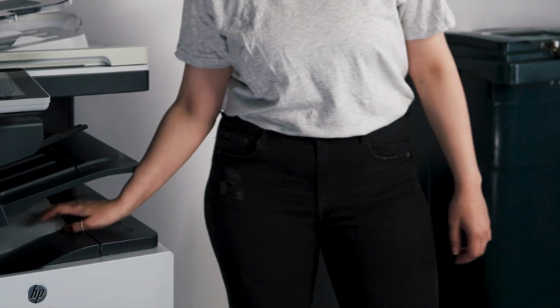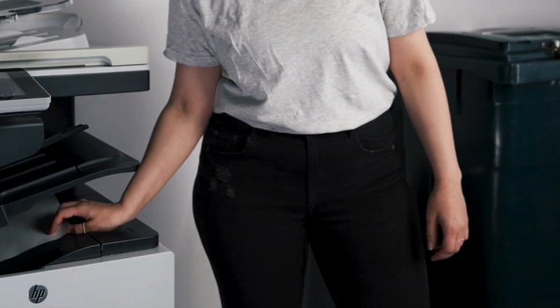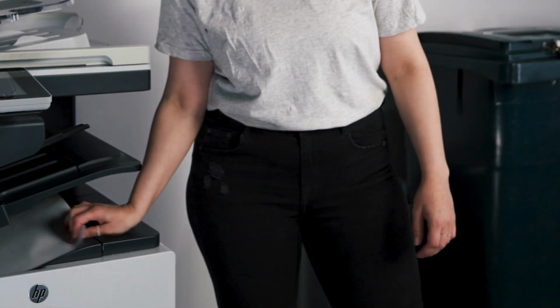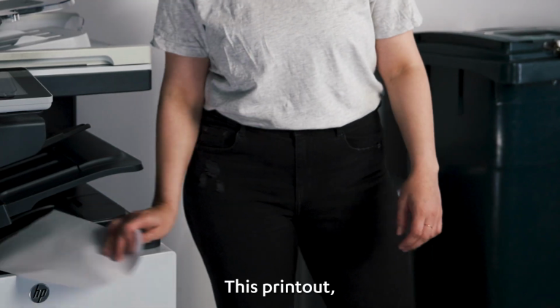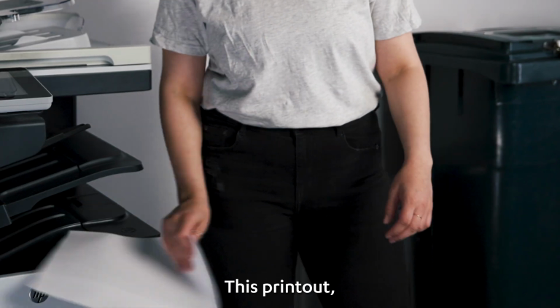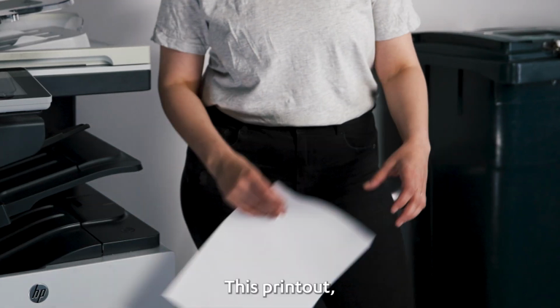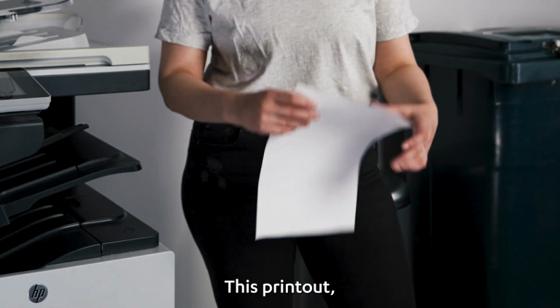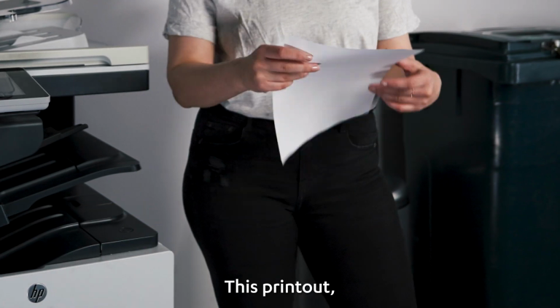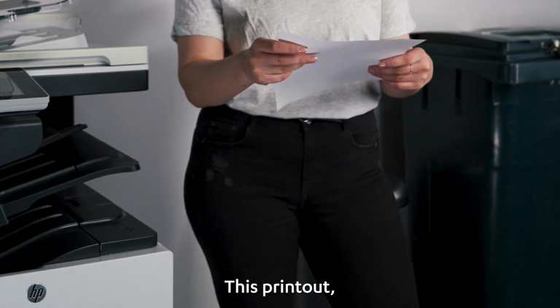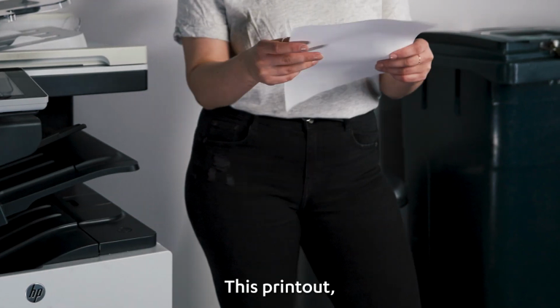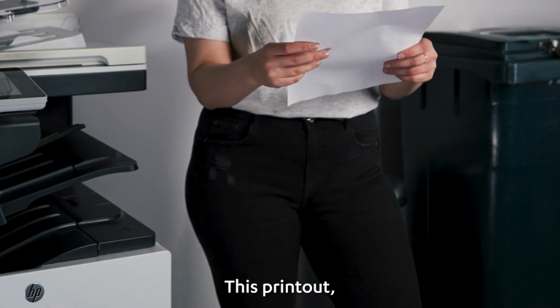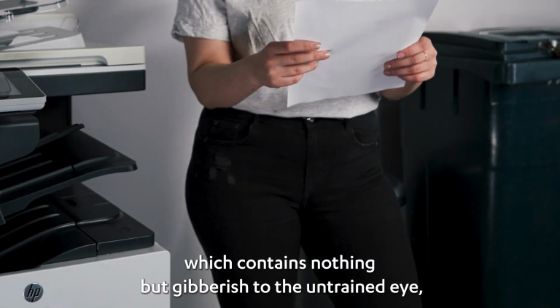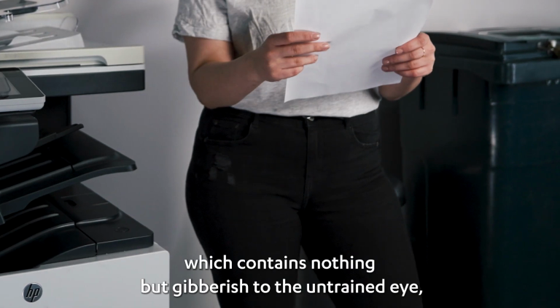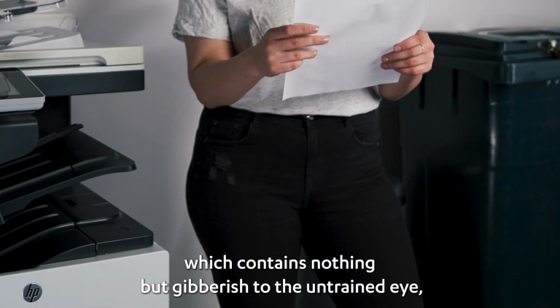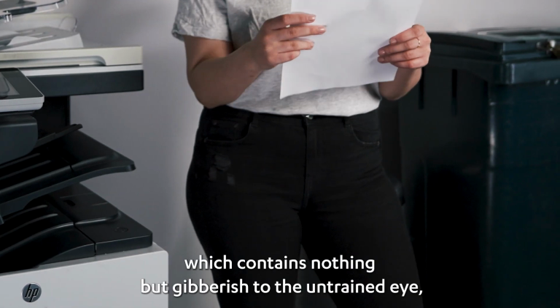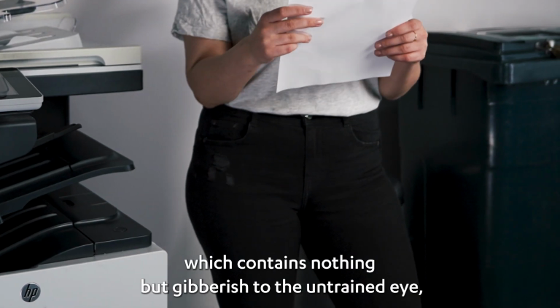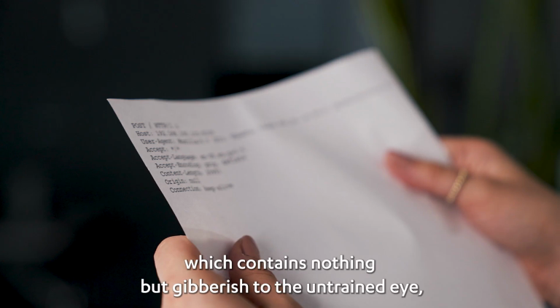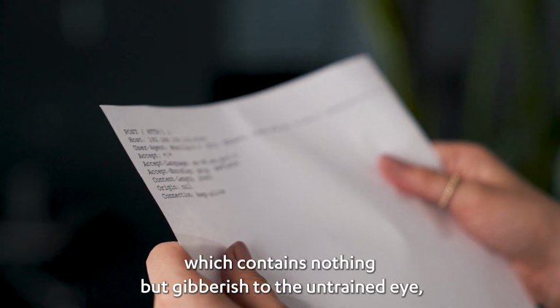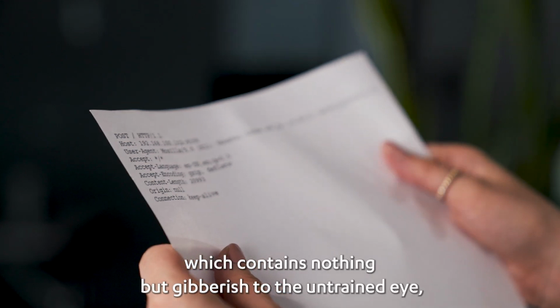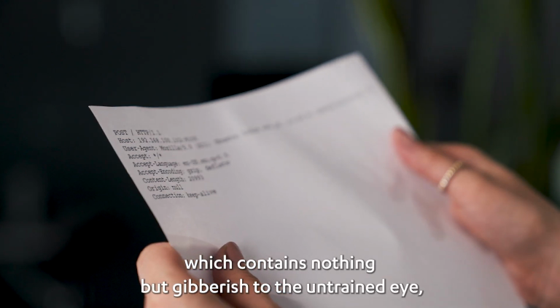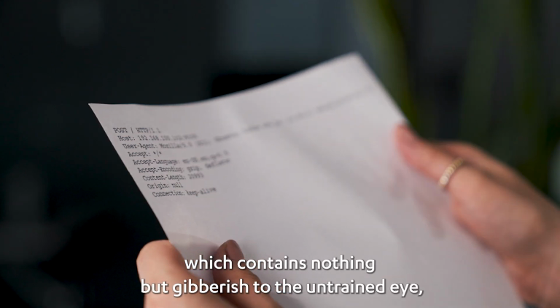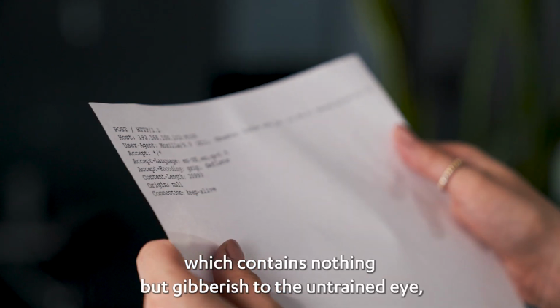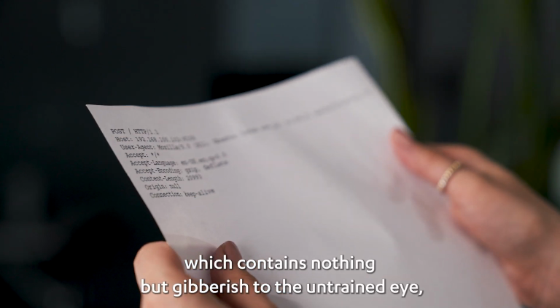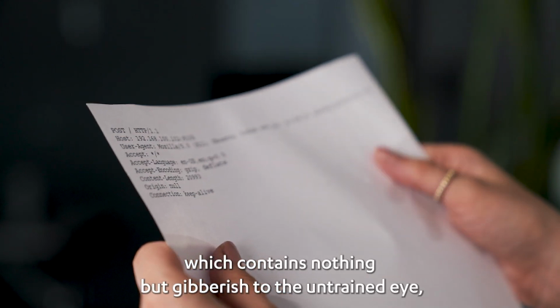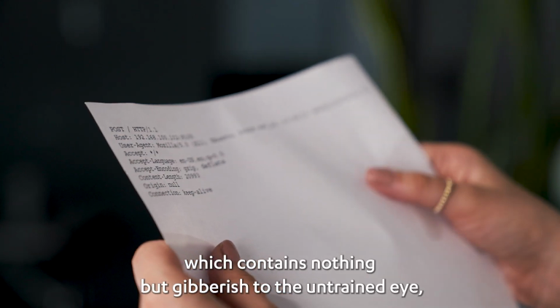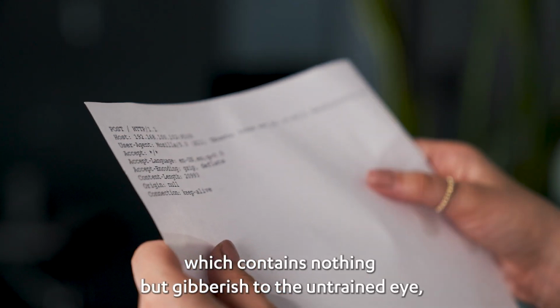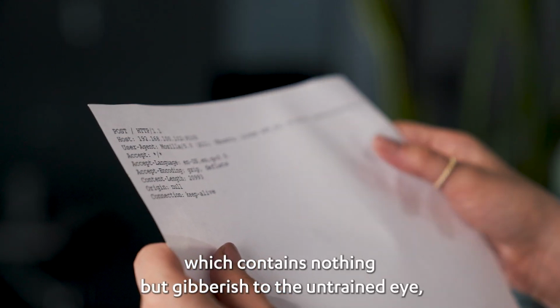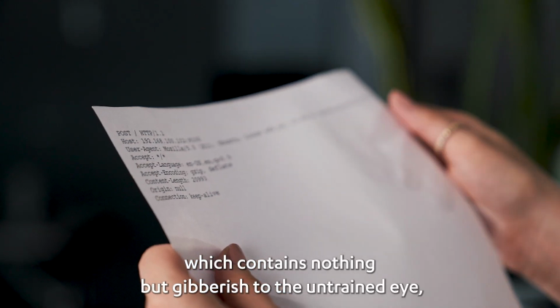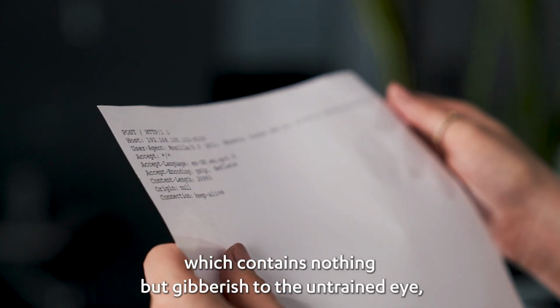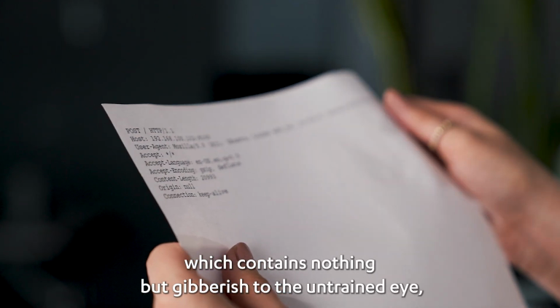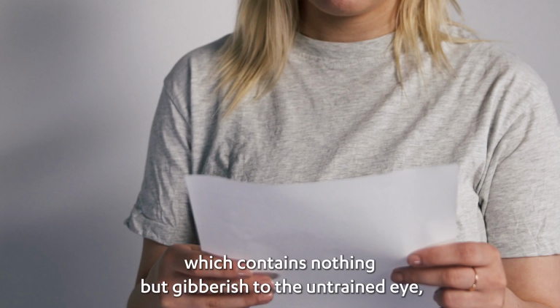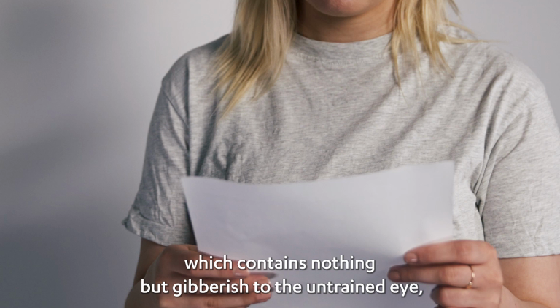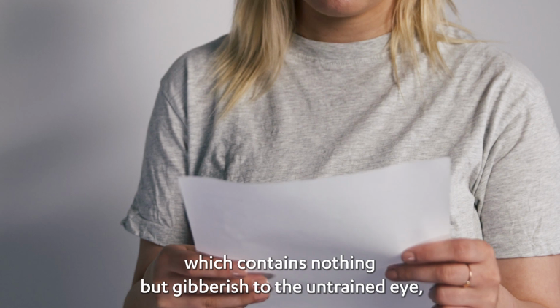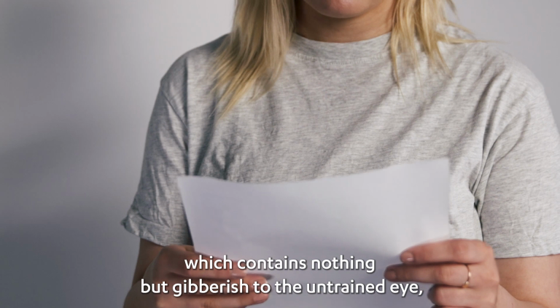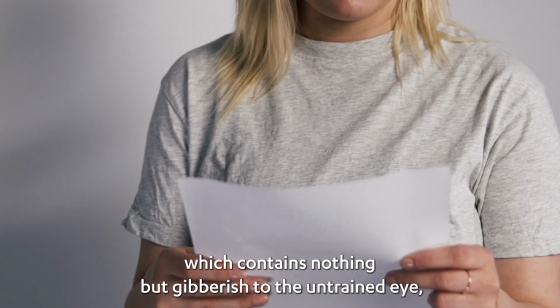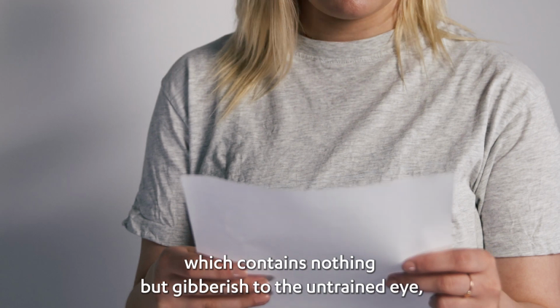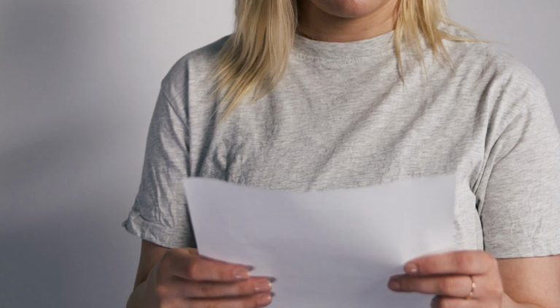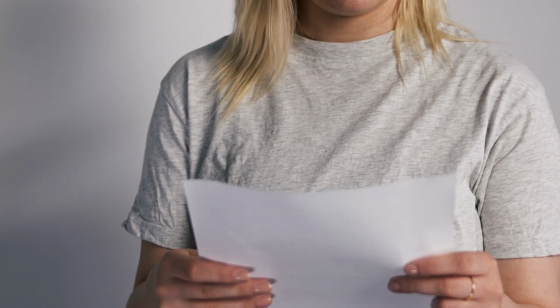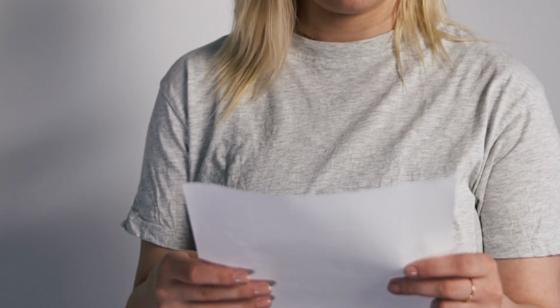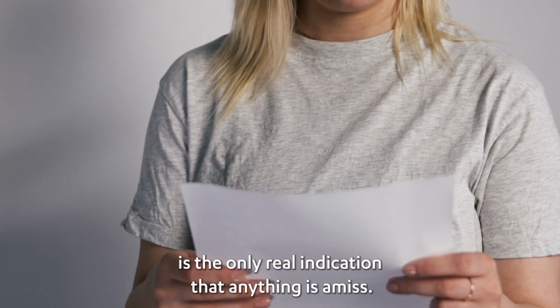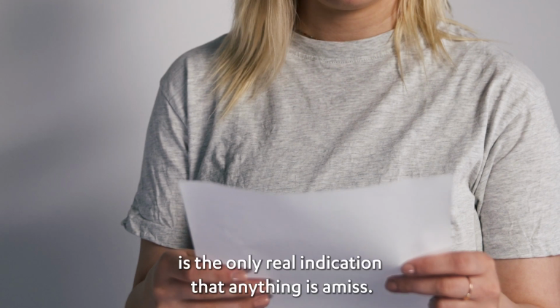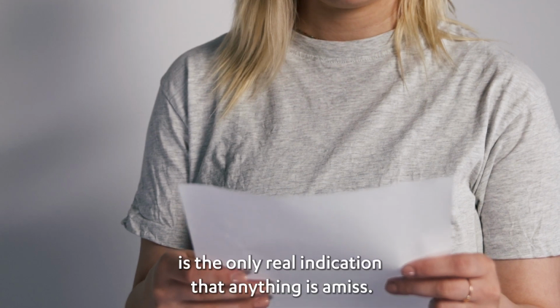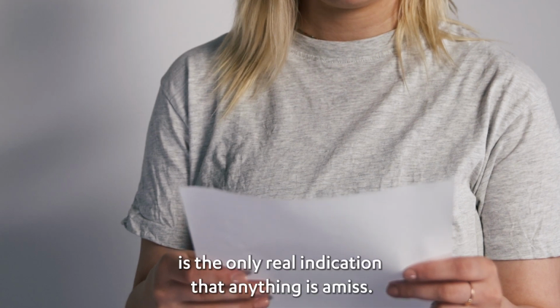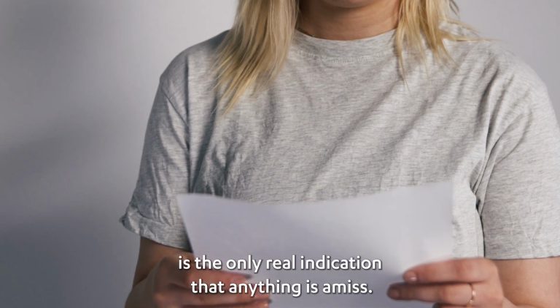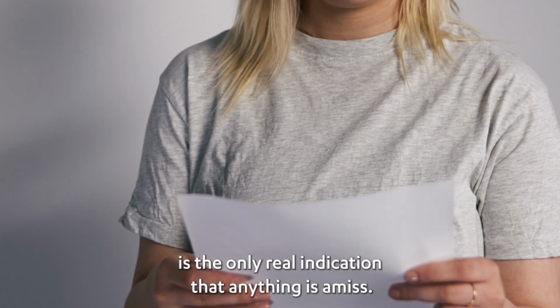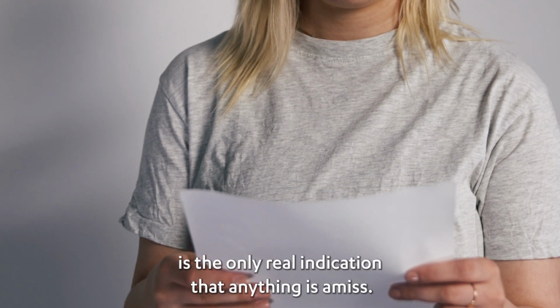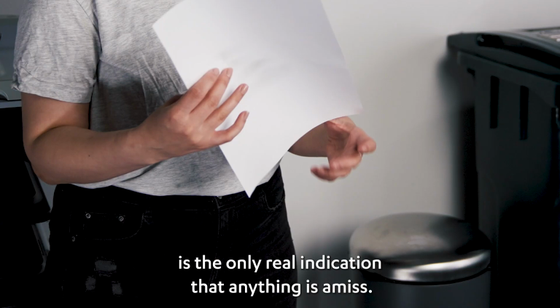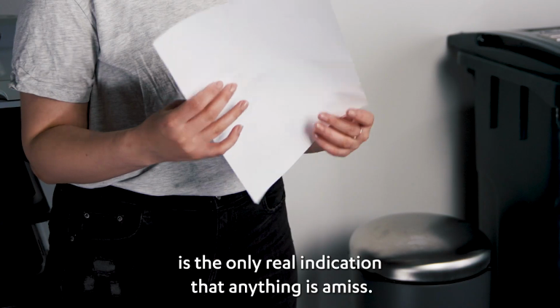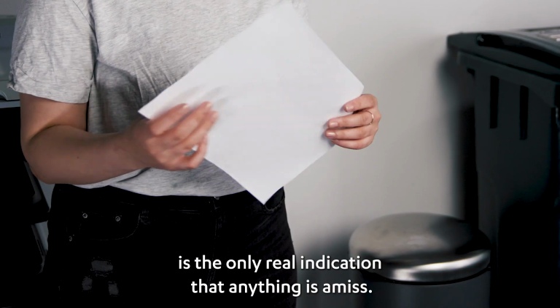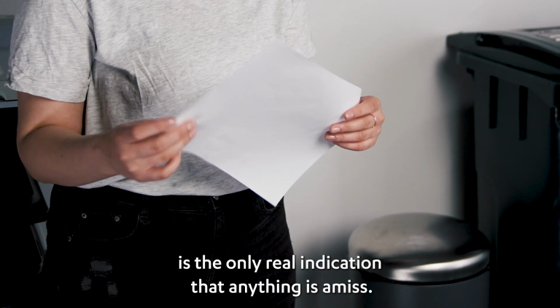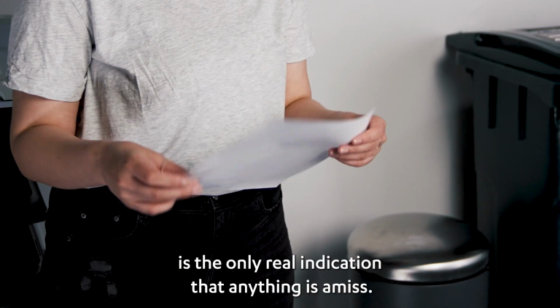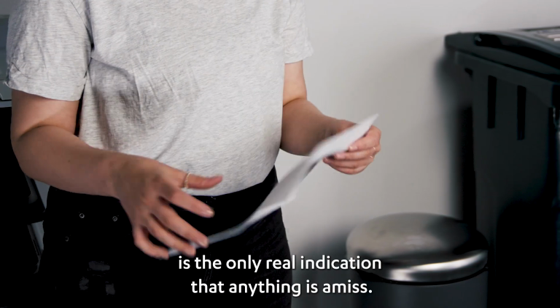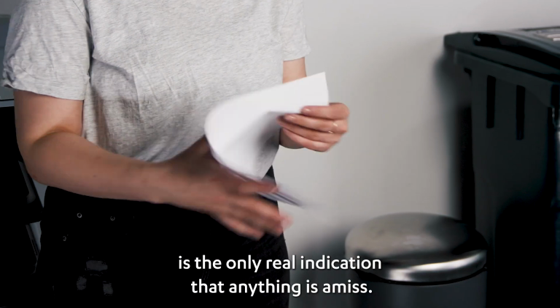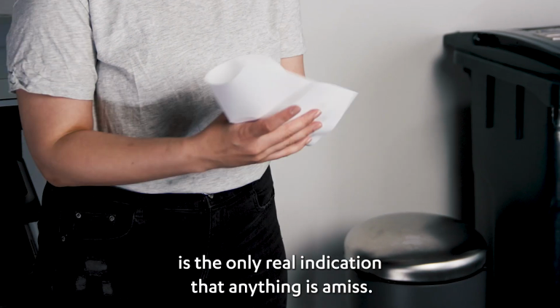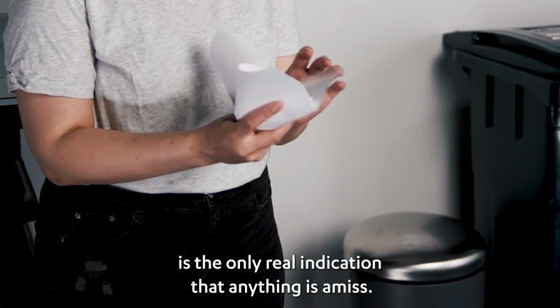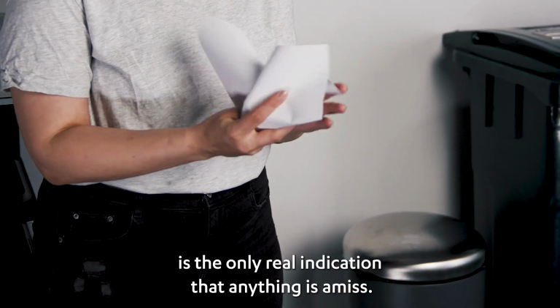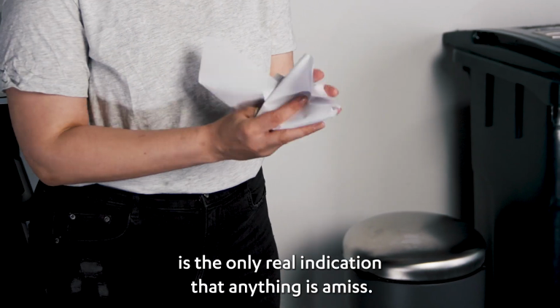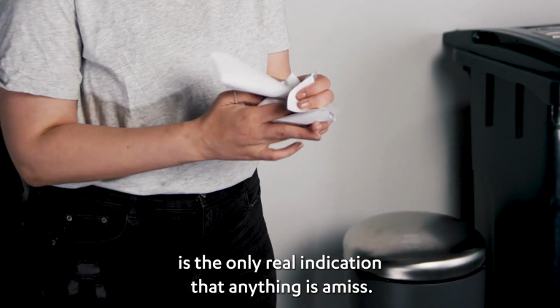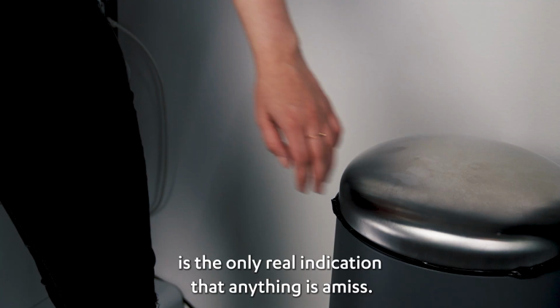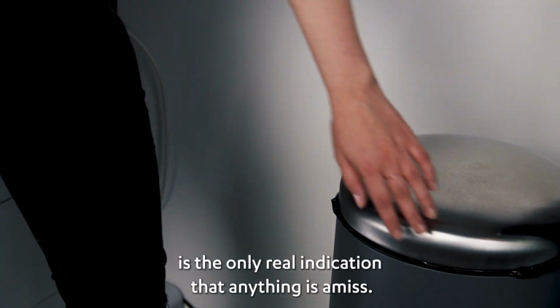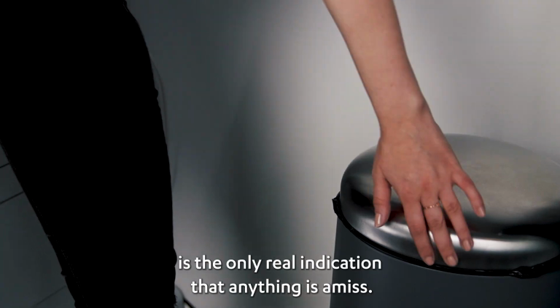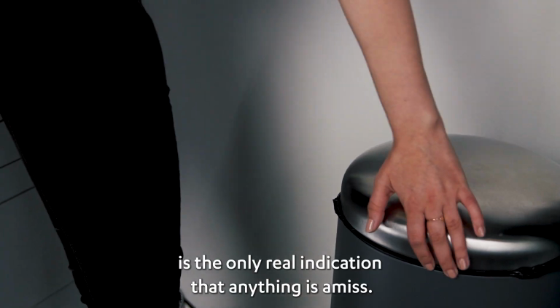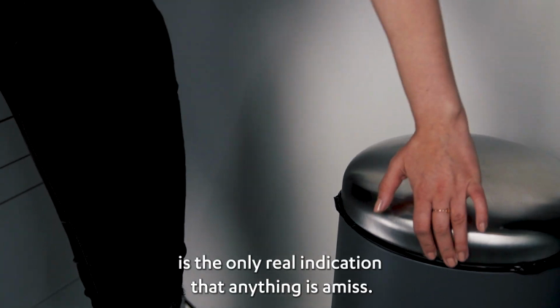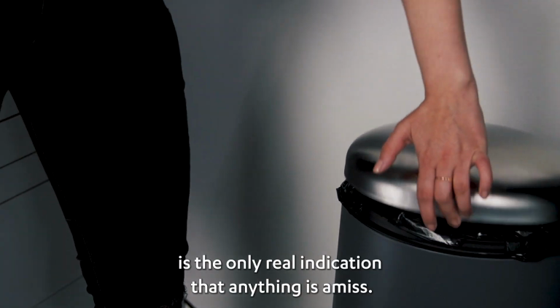This printout, which contains nothing but gibberish to the untrained eye, is the only real indication that anything is amiss.